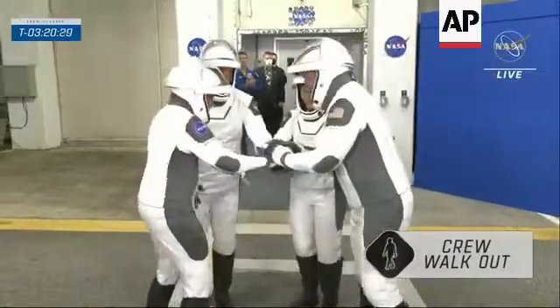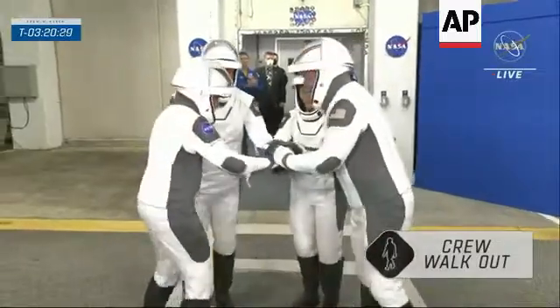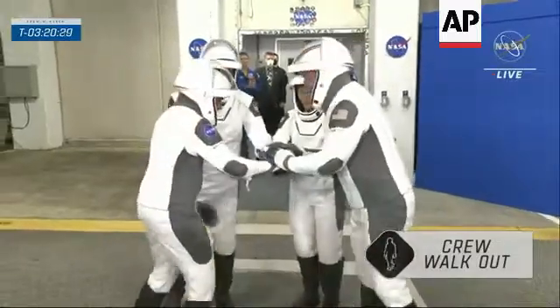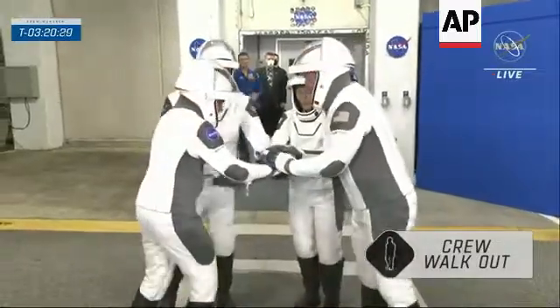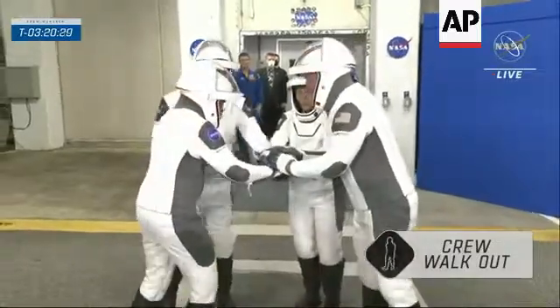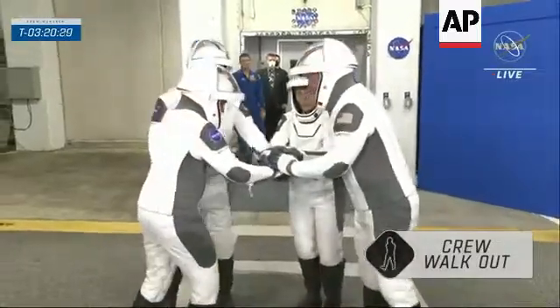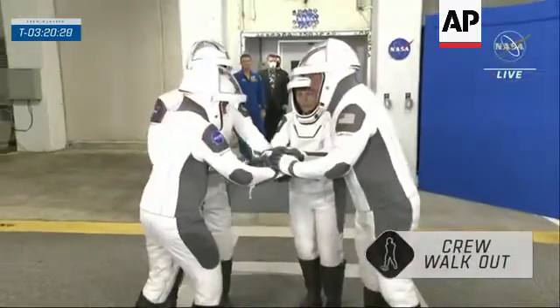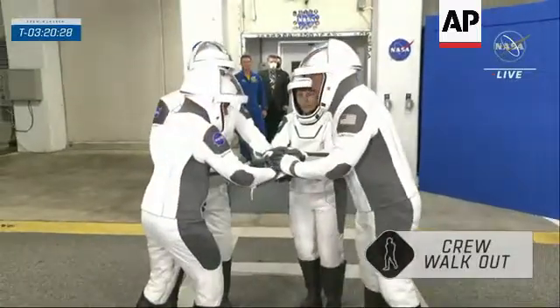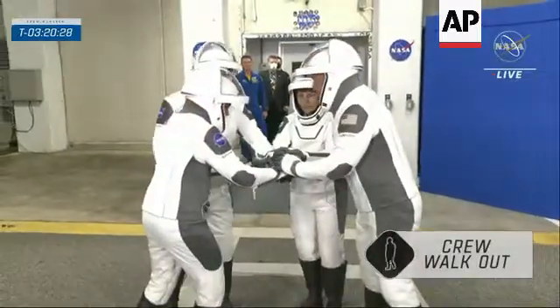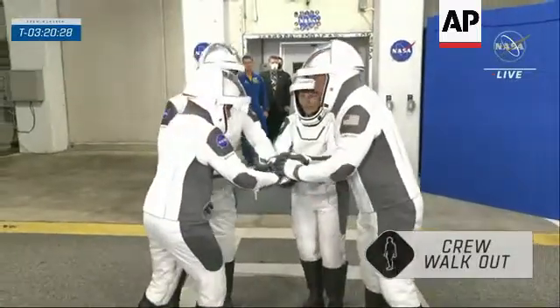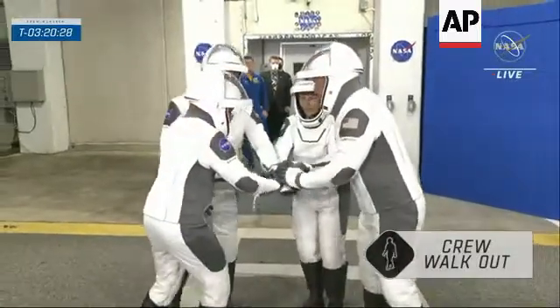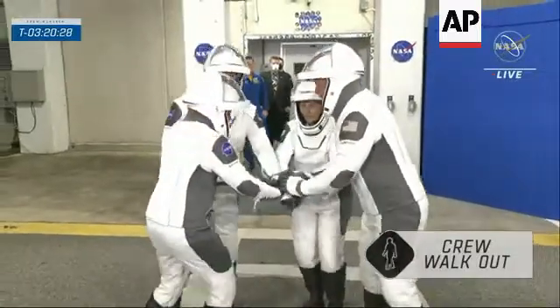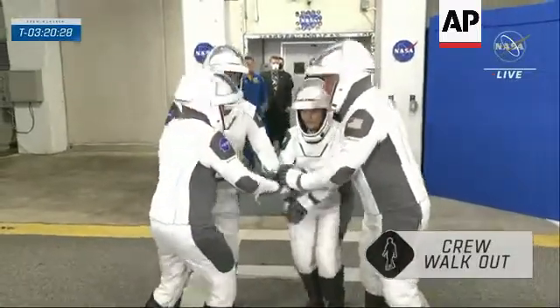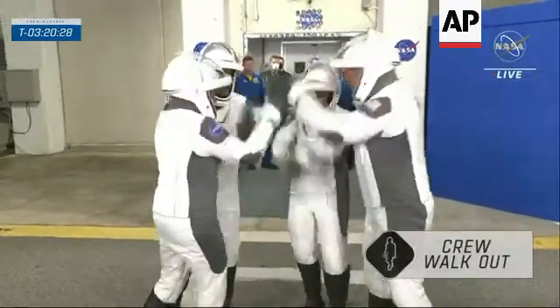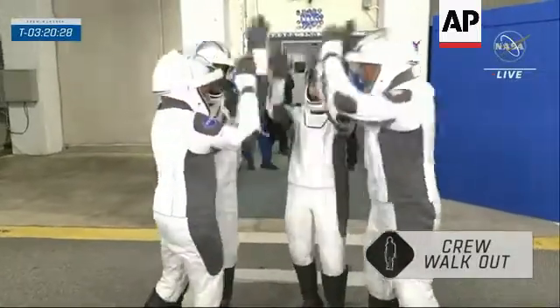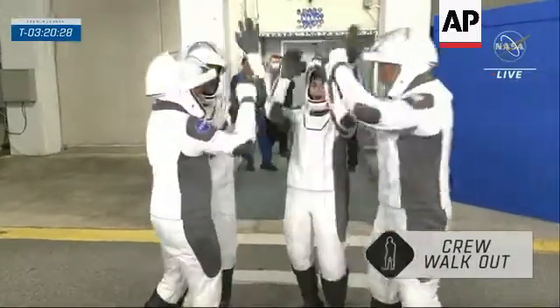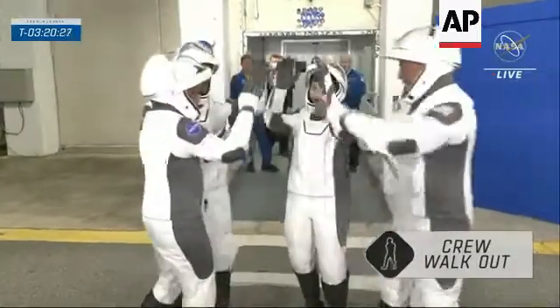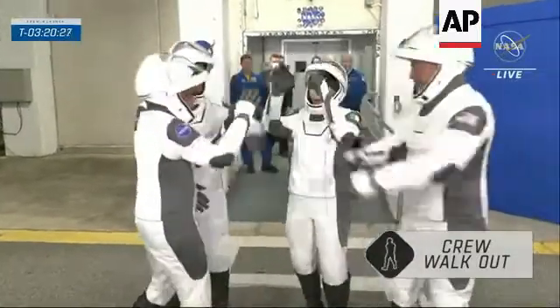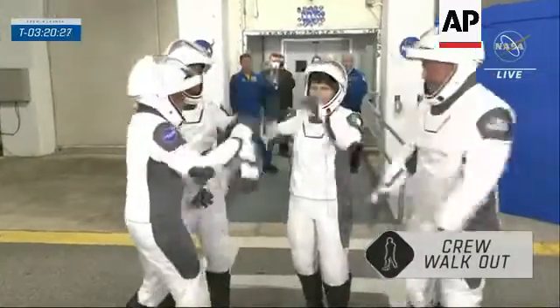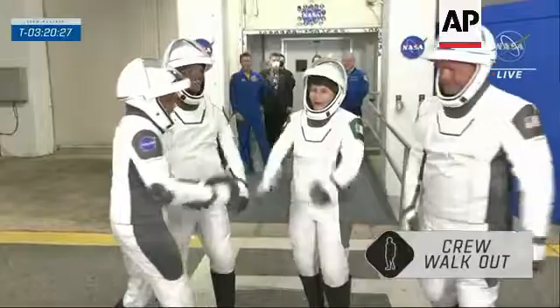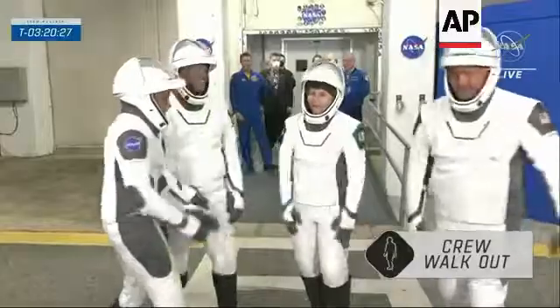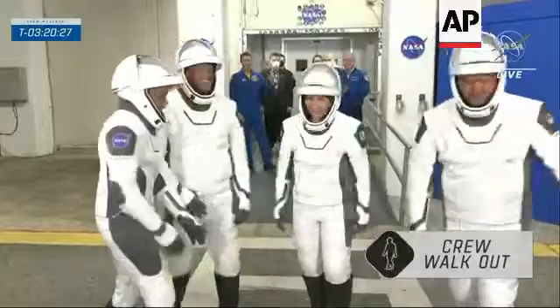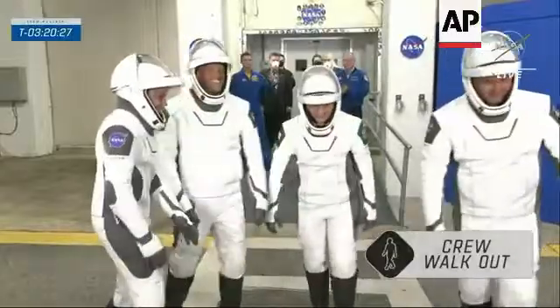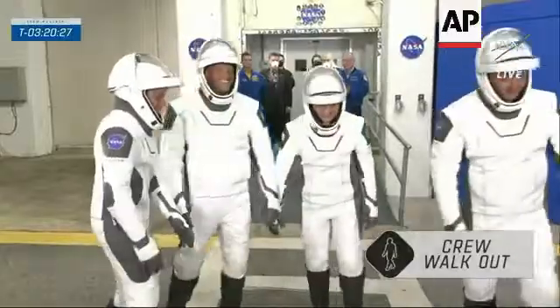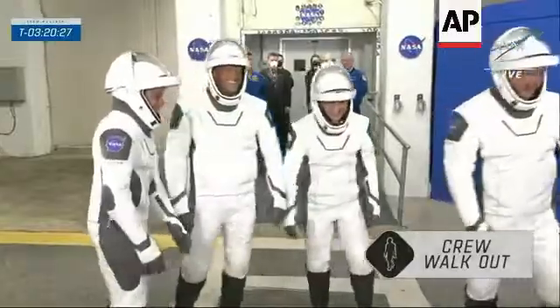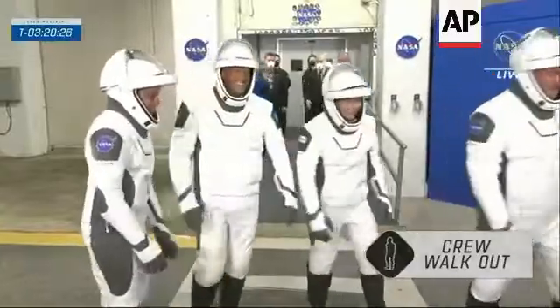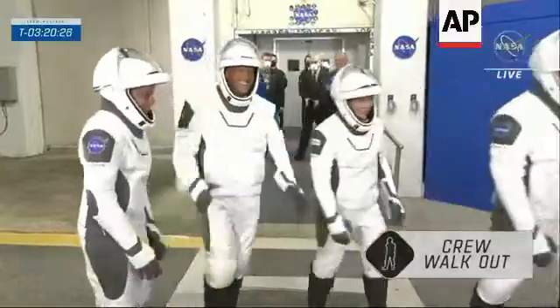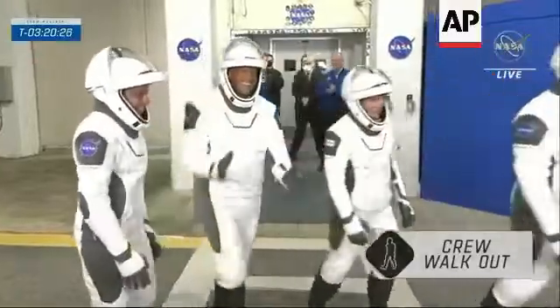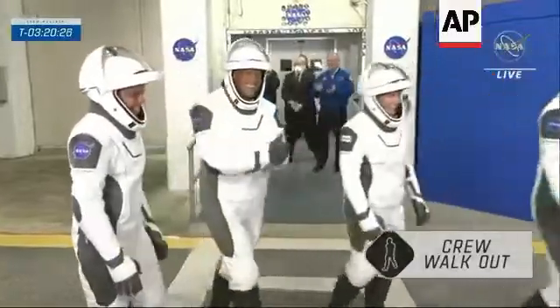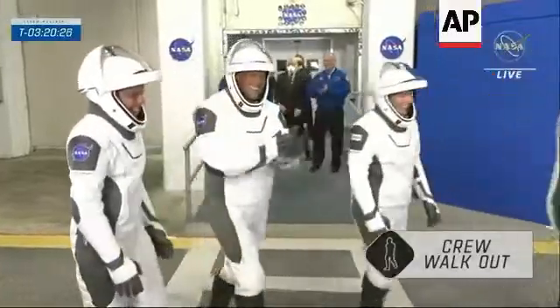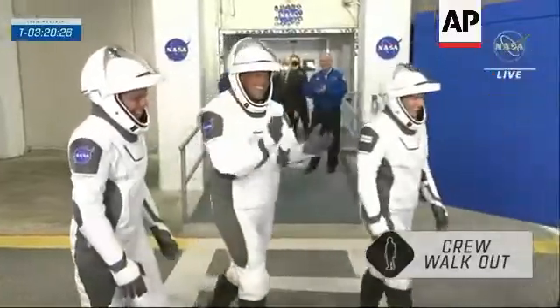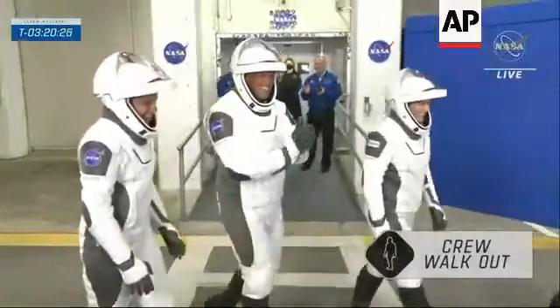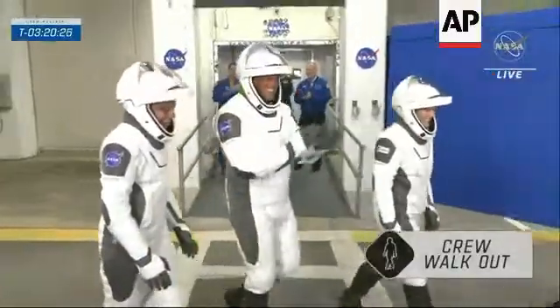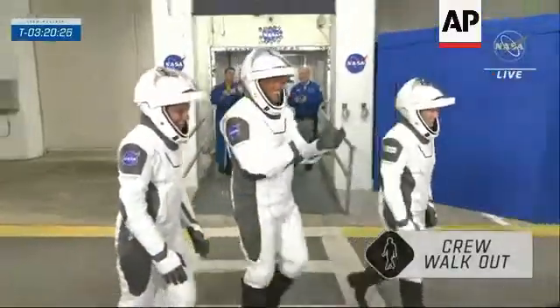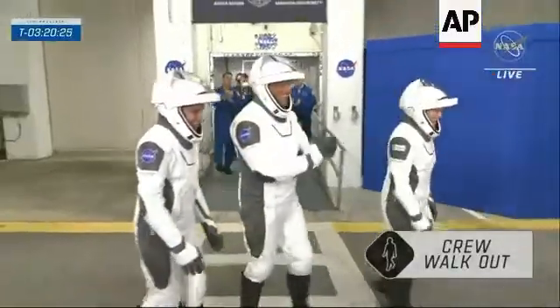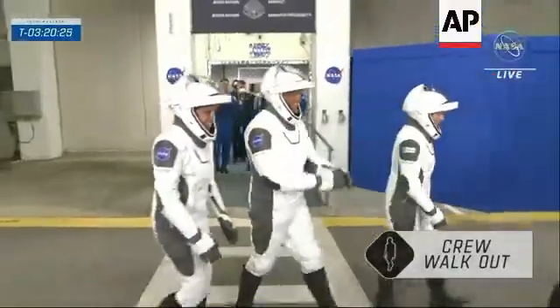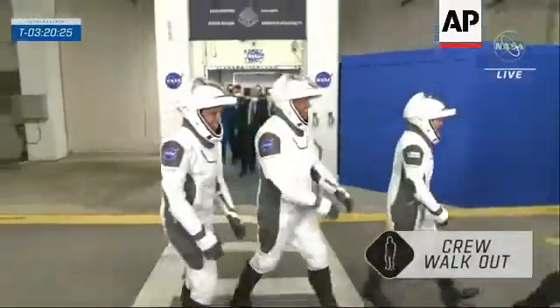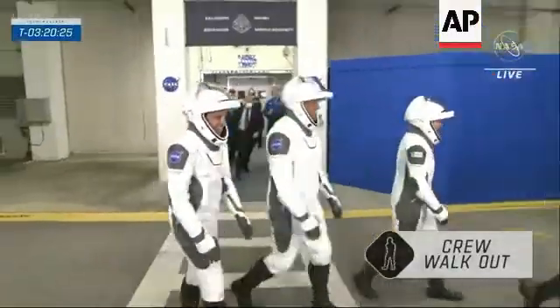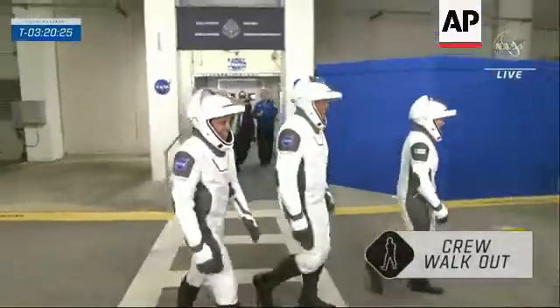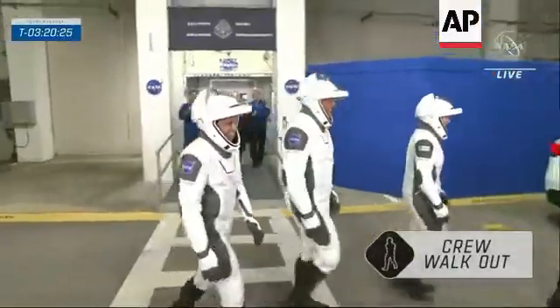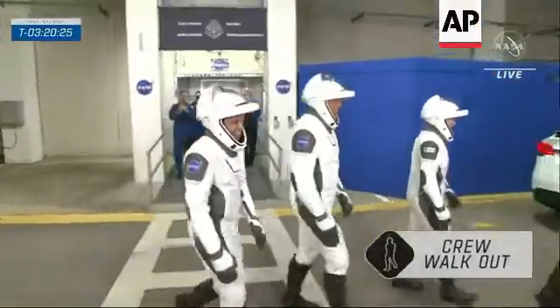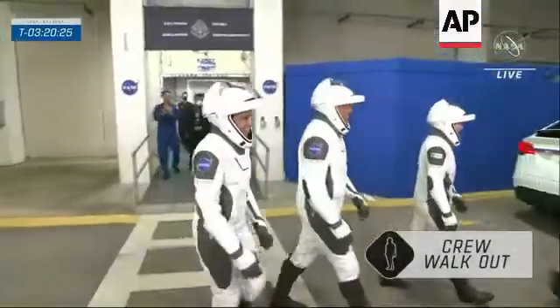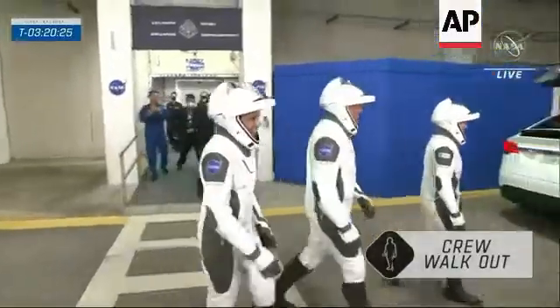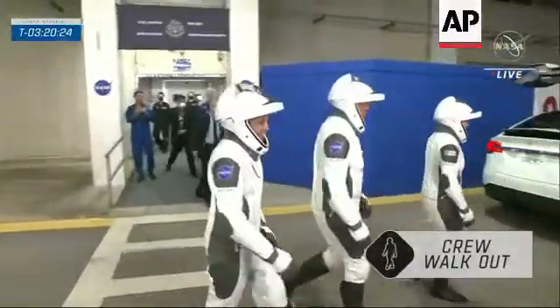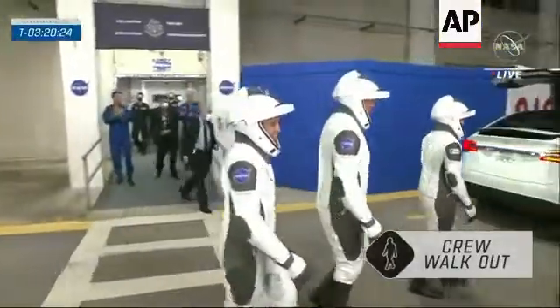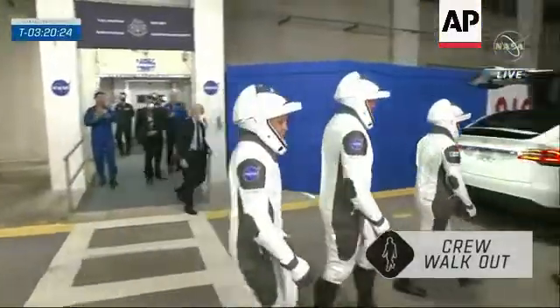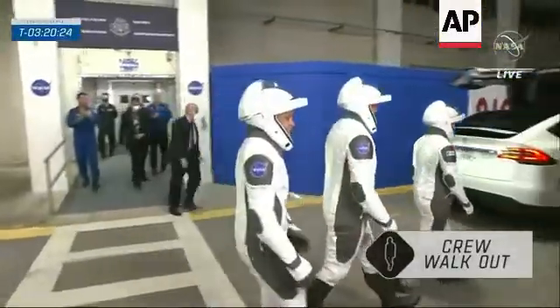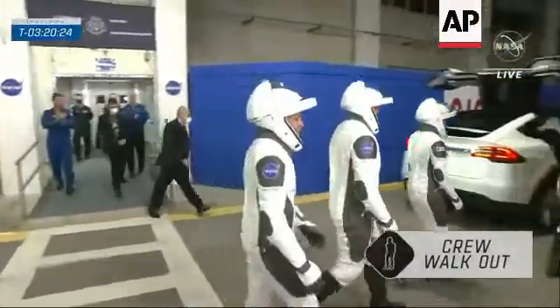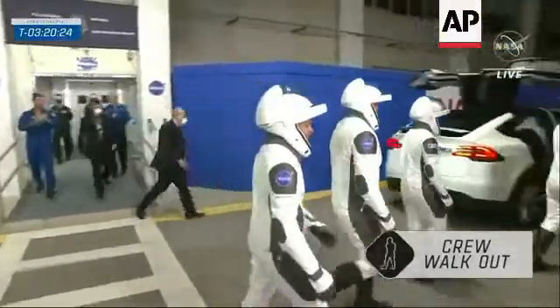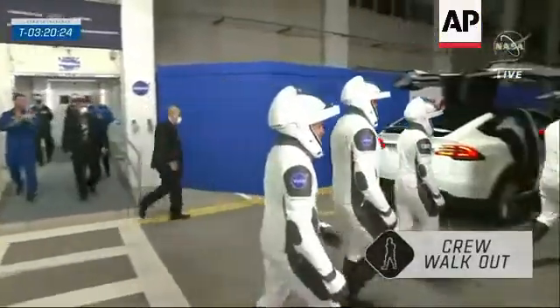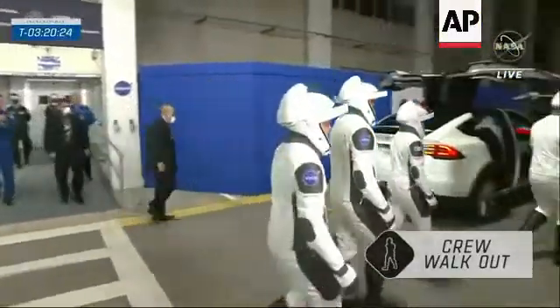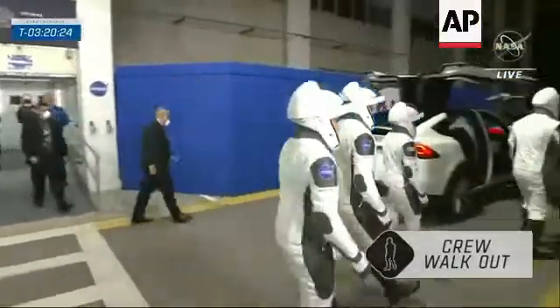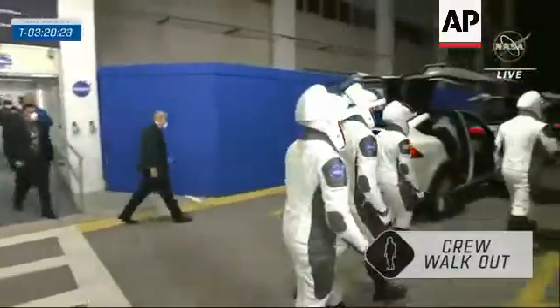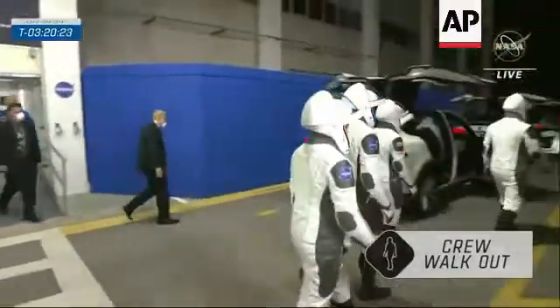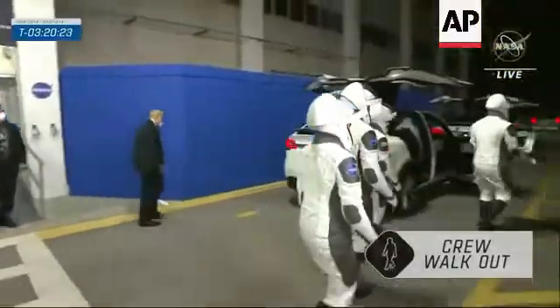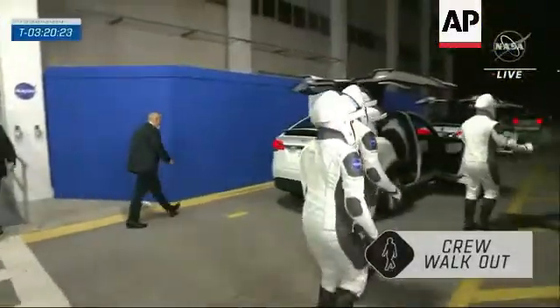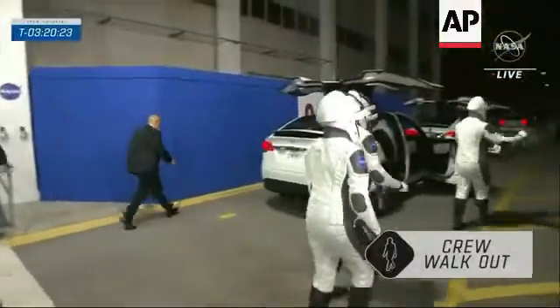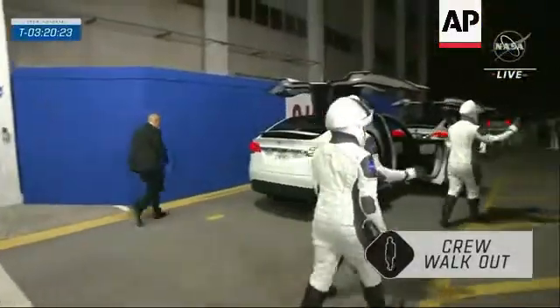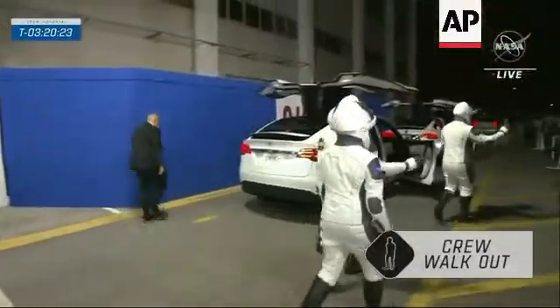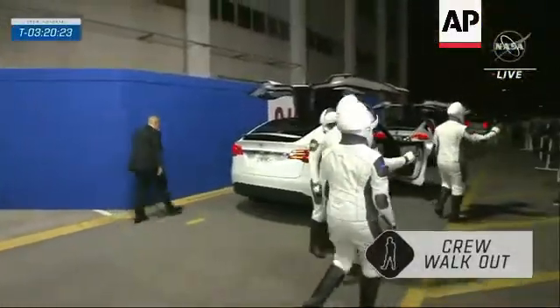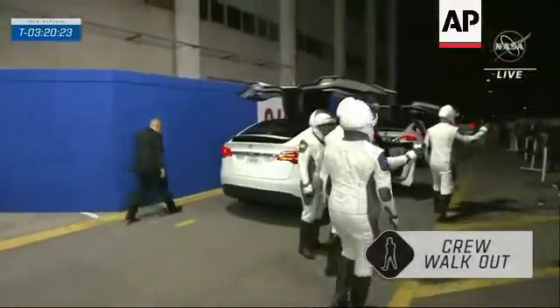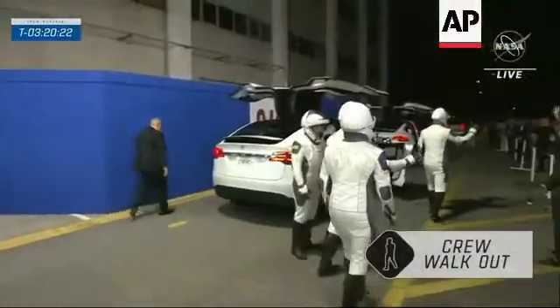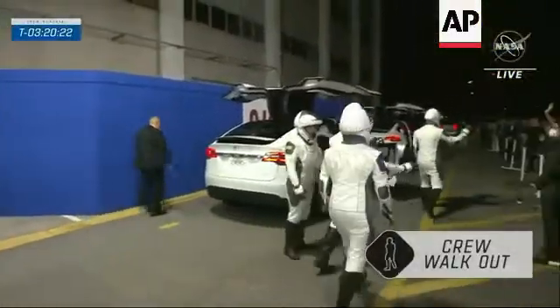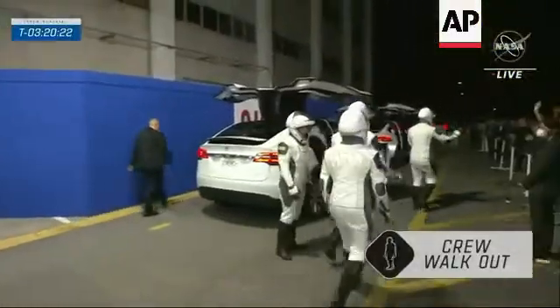One, two, three, four — nice! And a cheer before they go off to space.